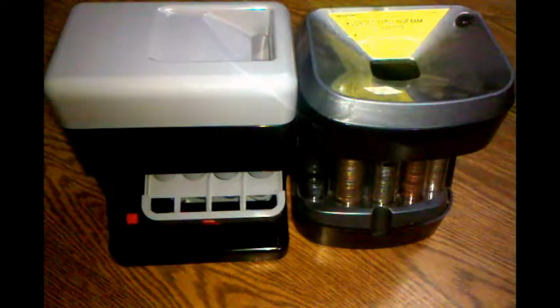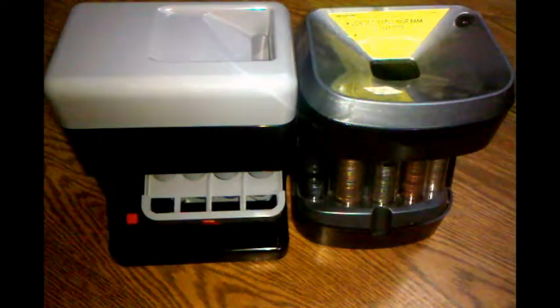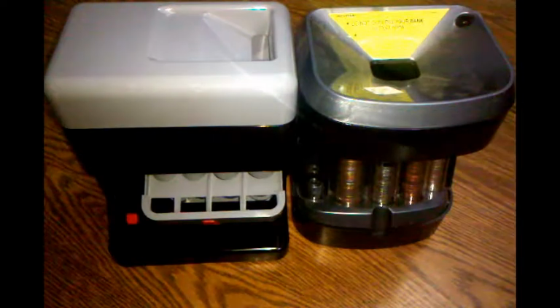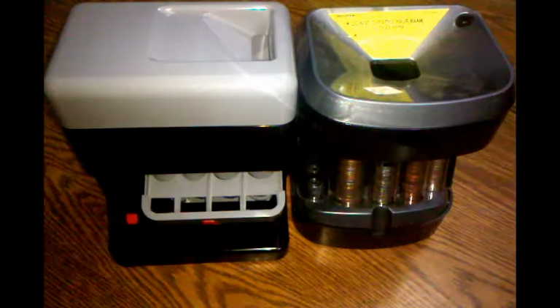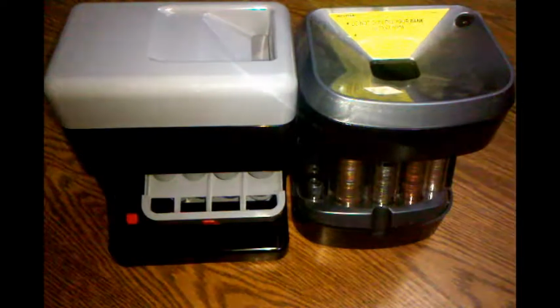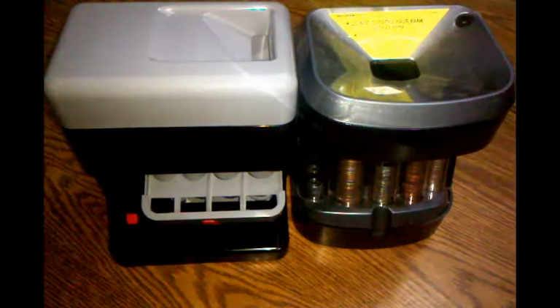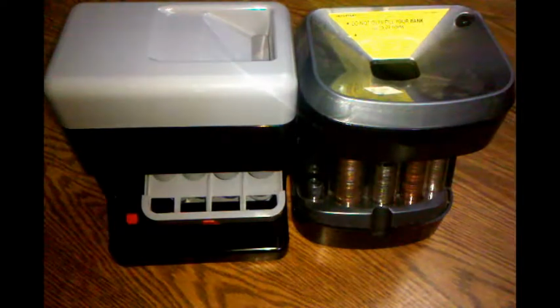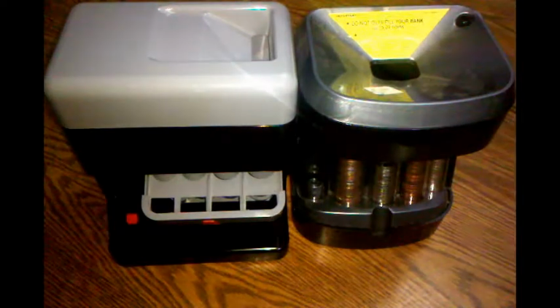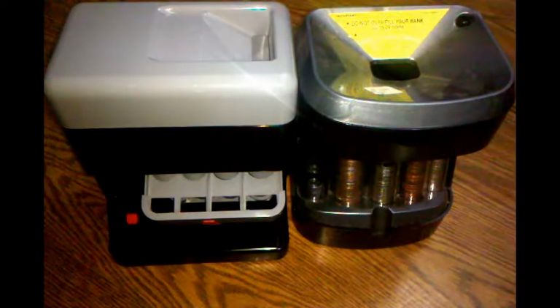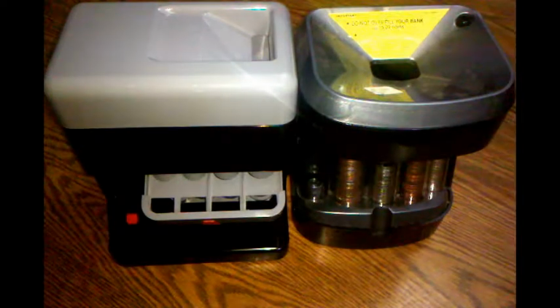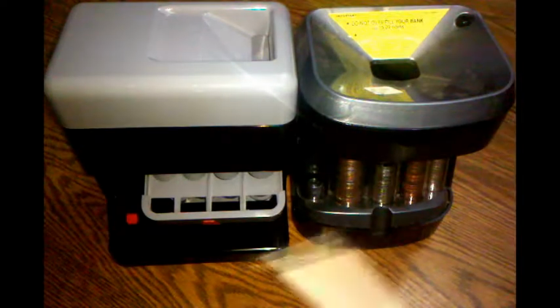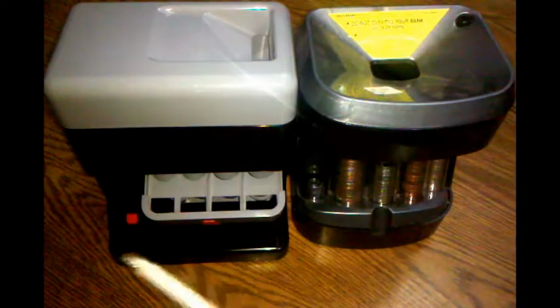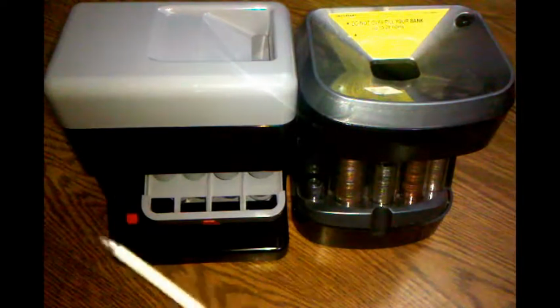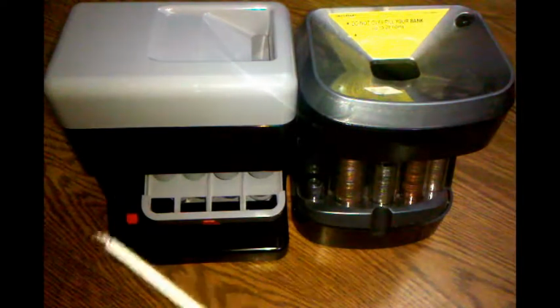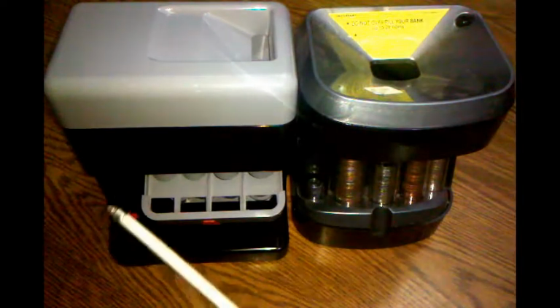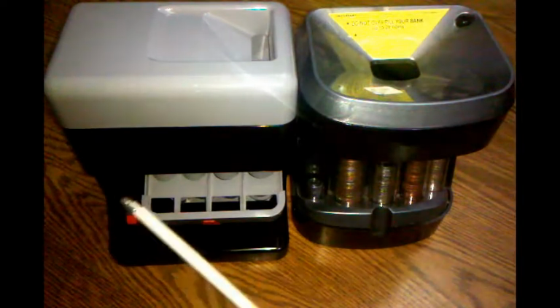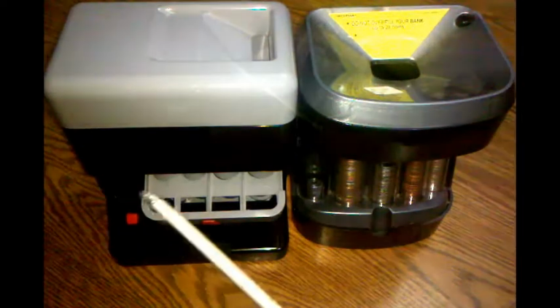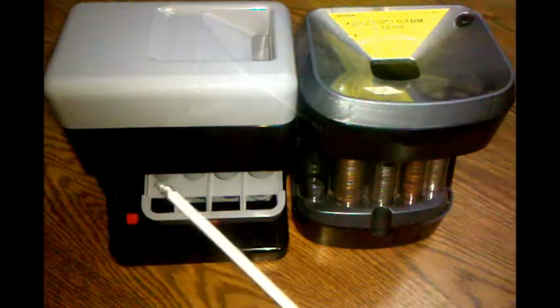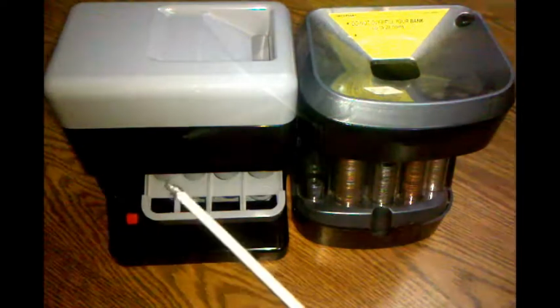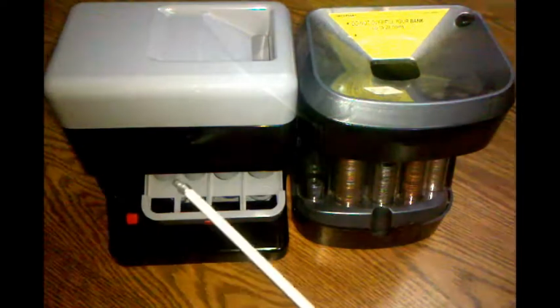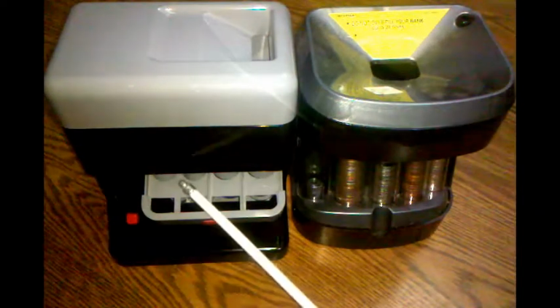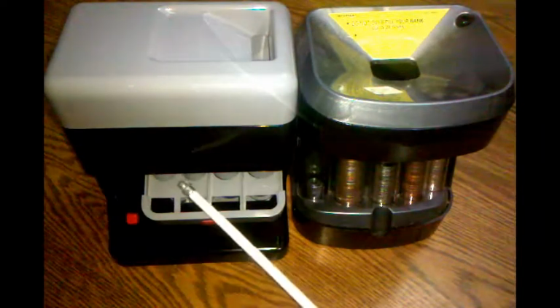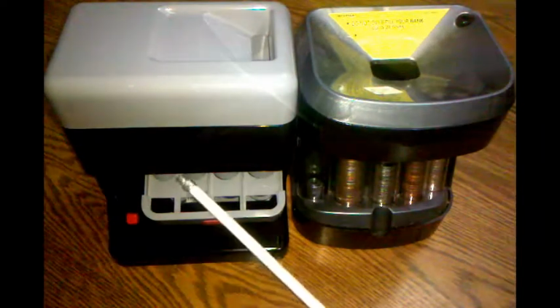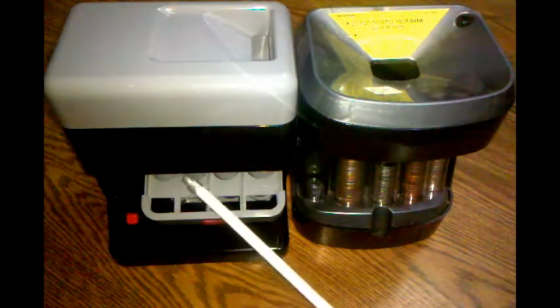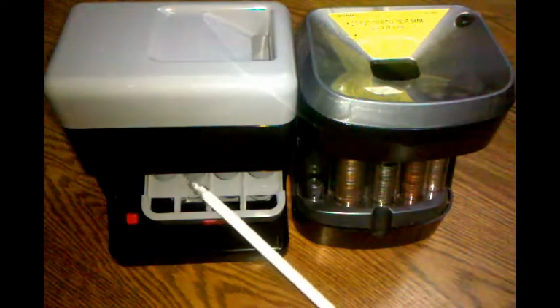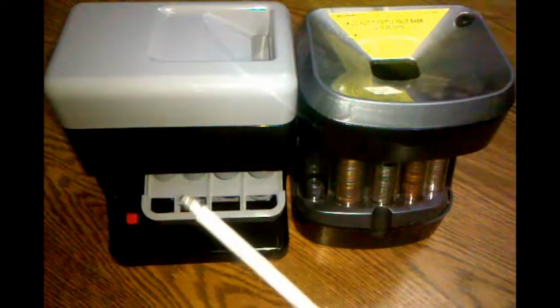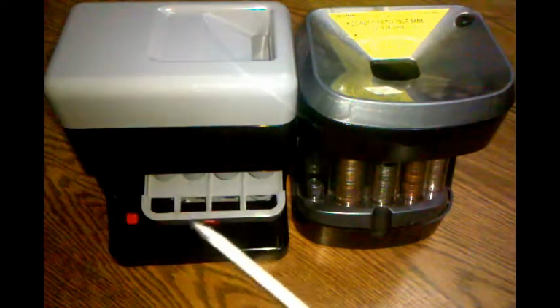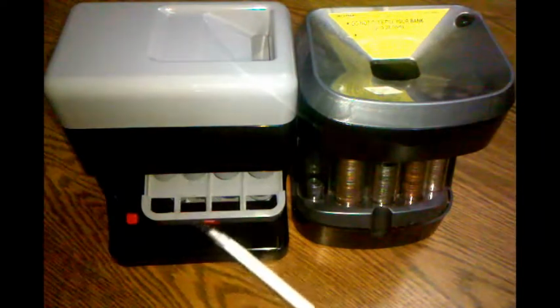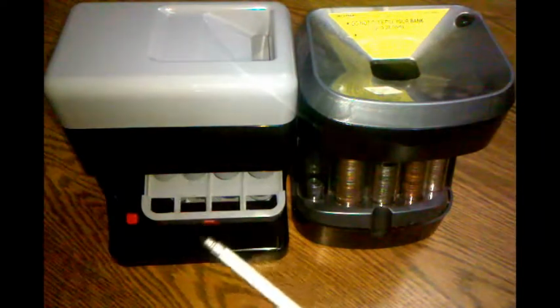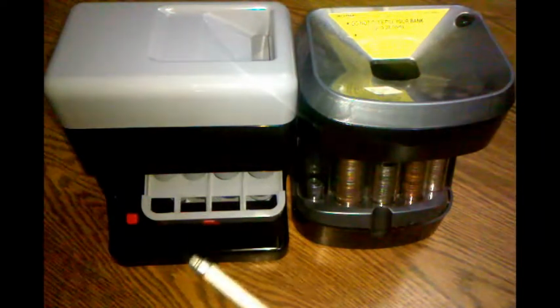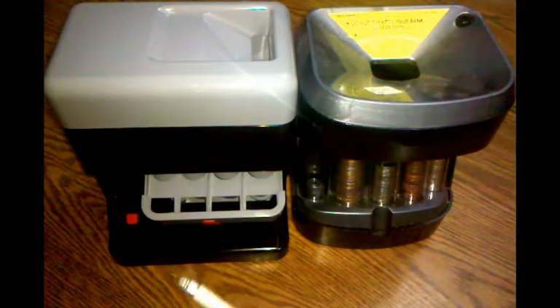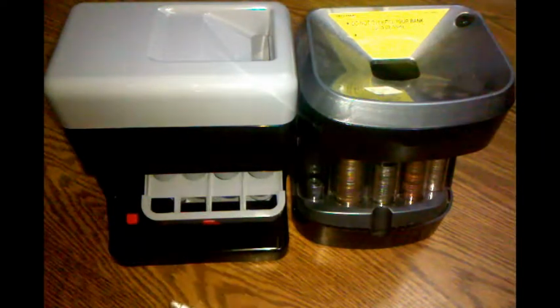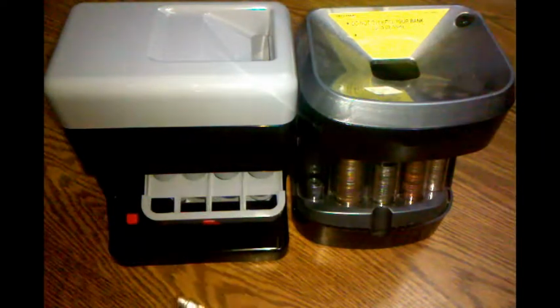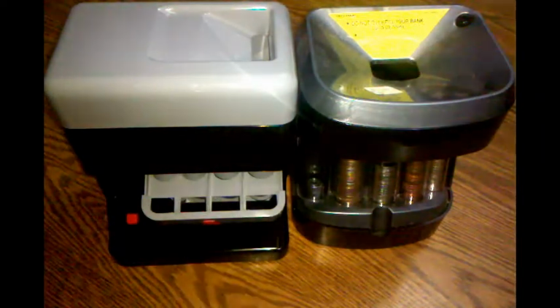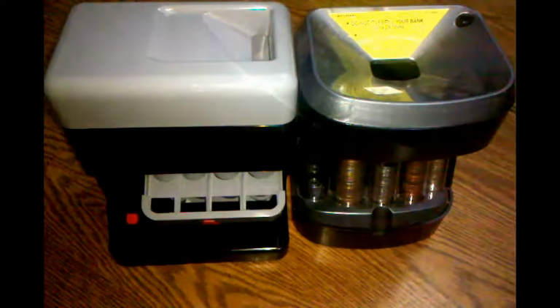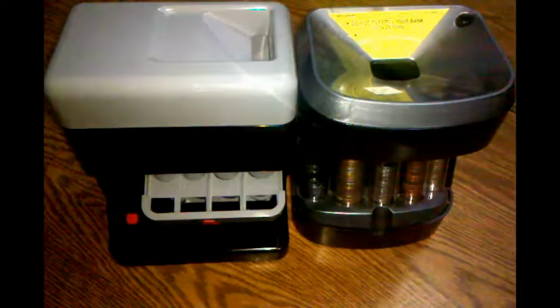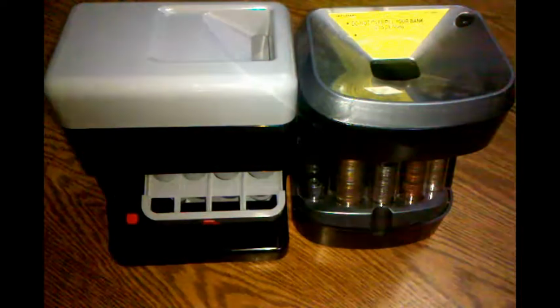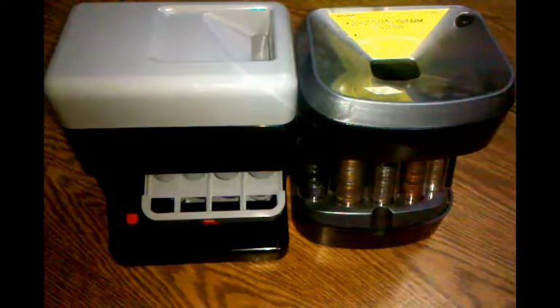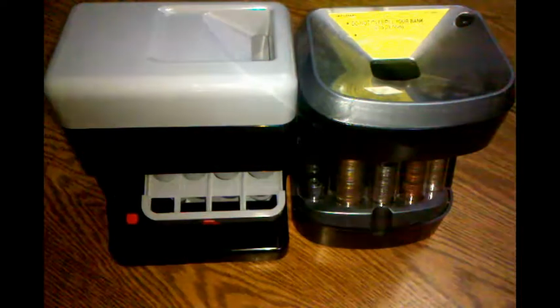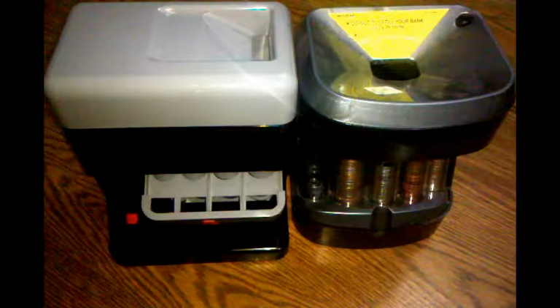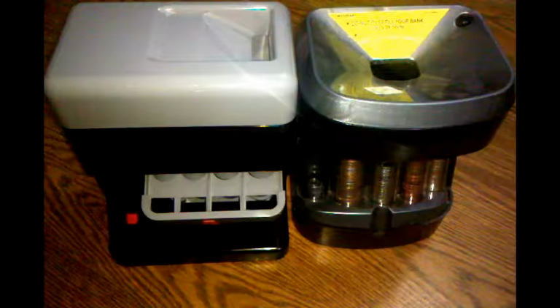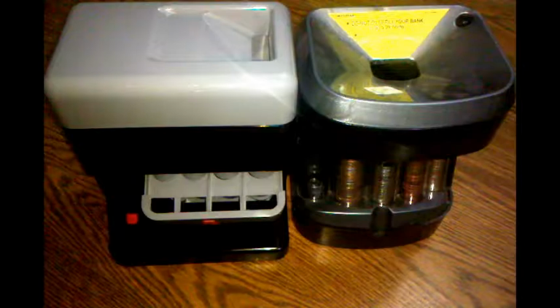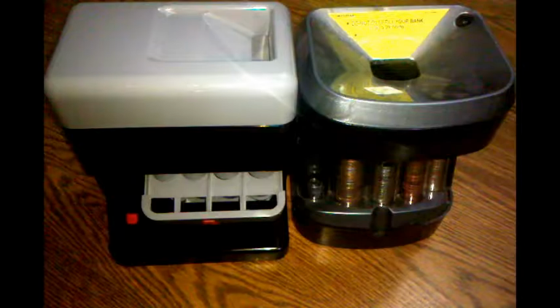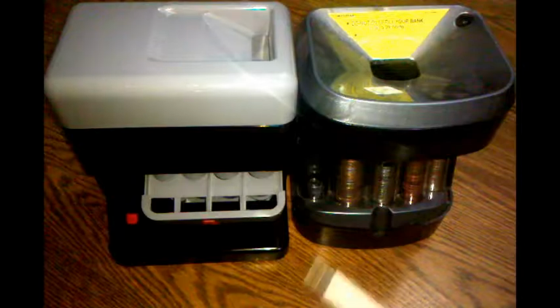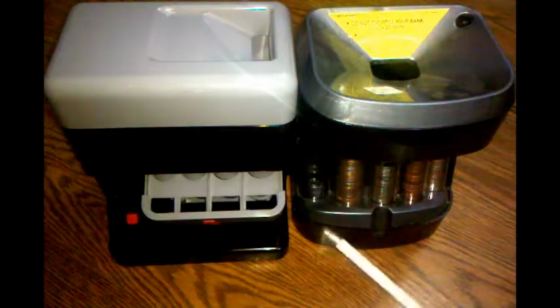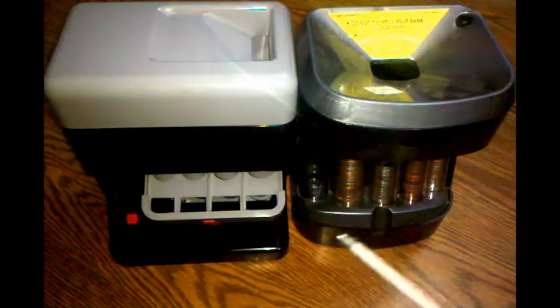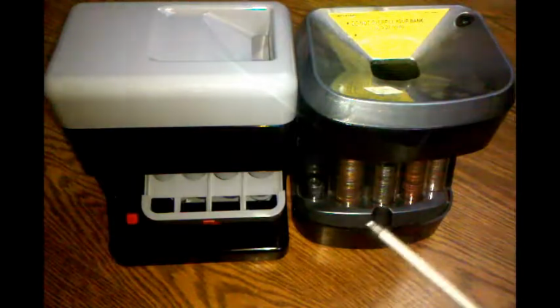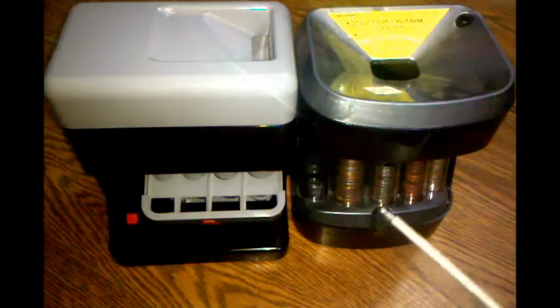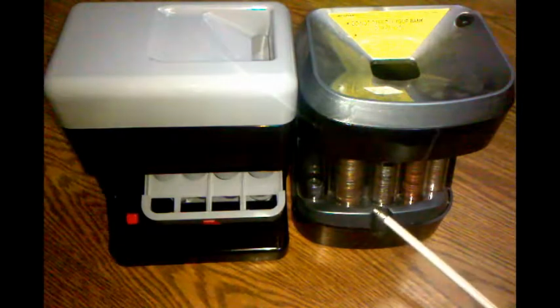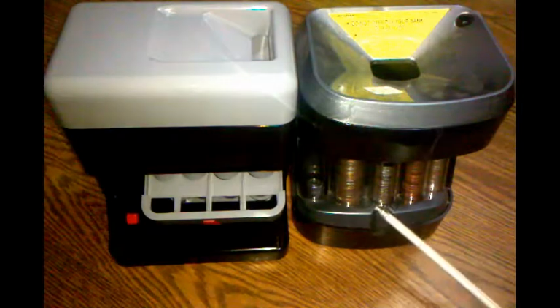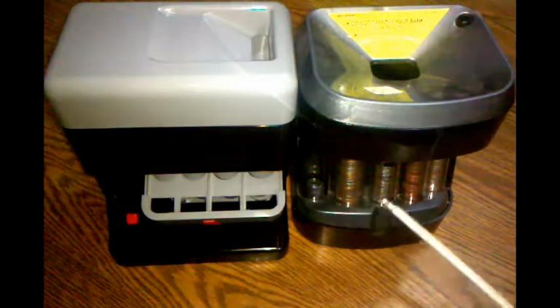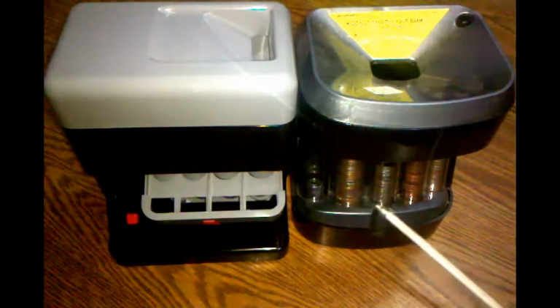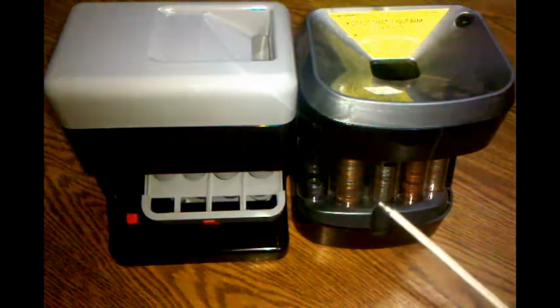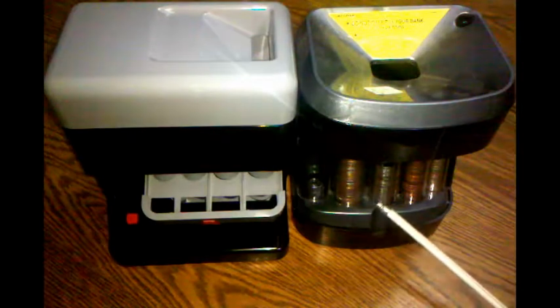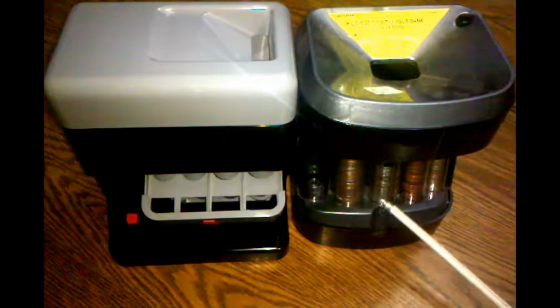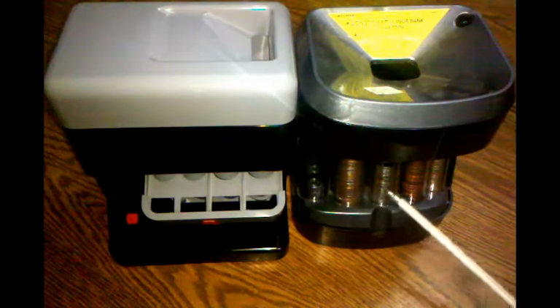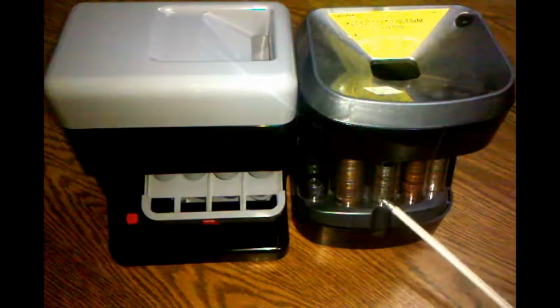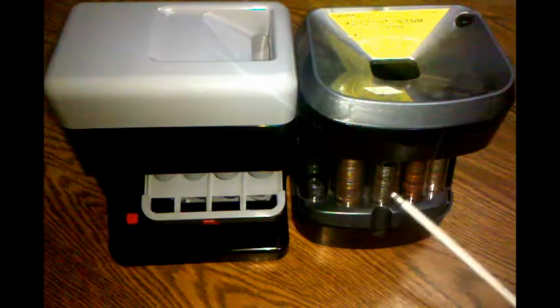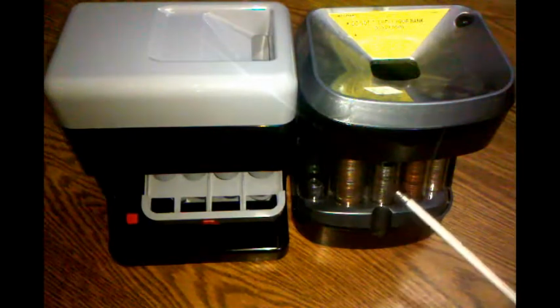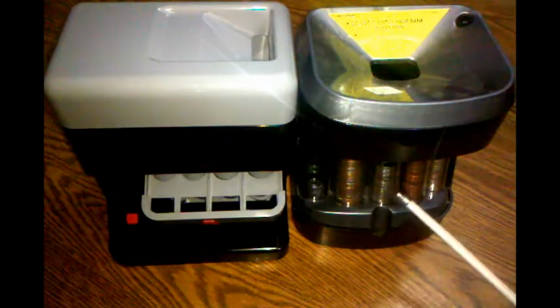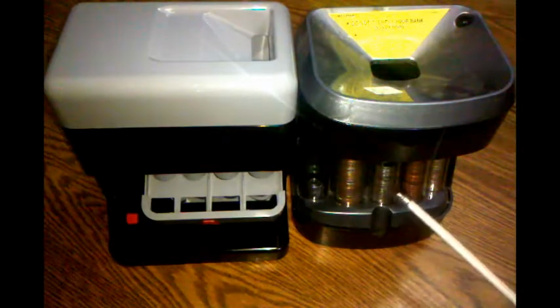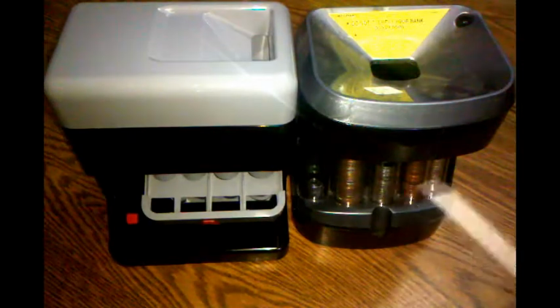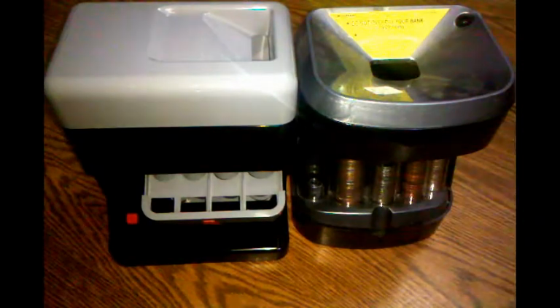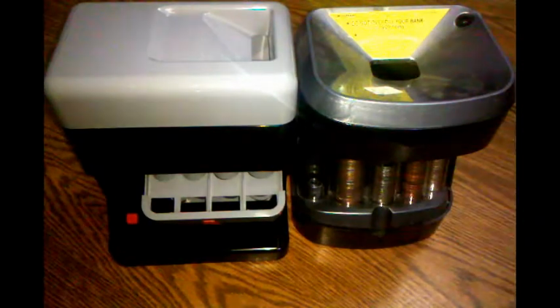I bought this coin sorter right here because I wanted to see how it compared to my favorite — the one I've been using for the last couple years.